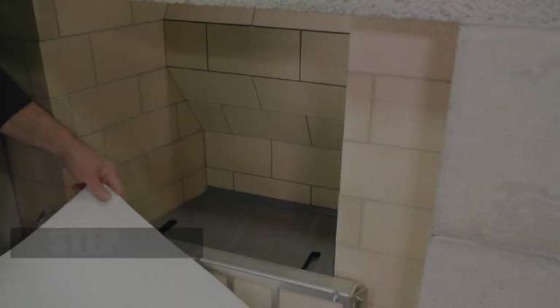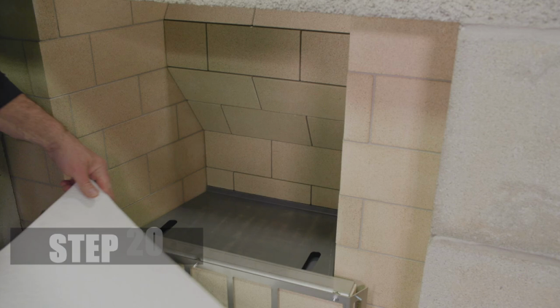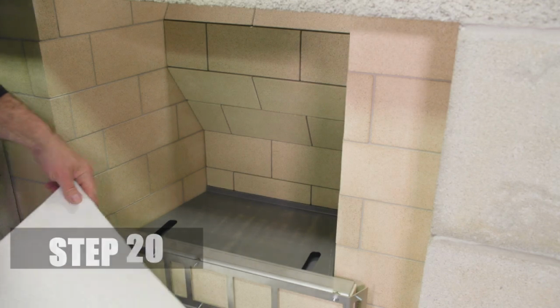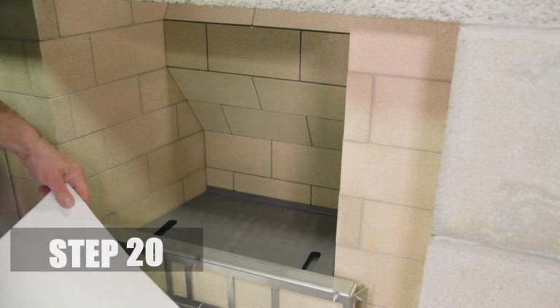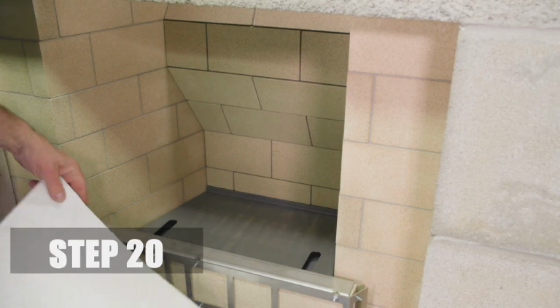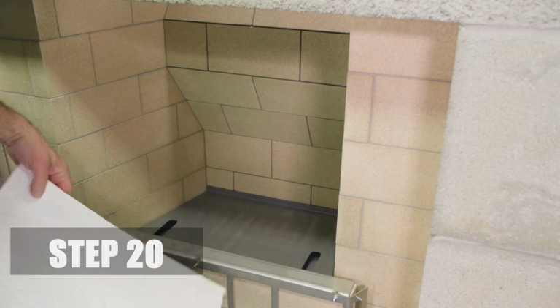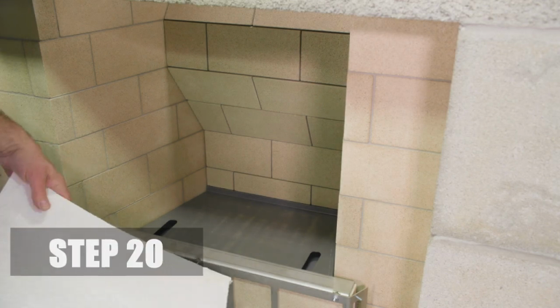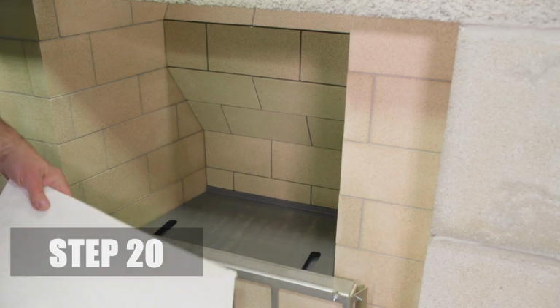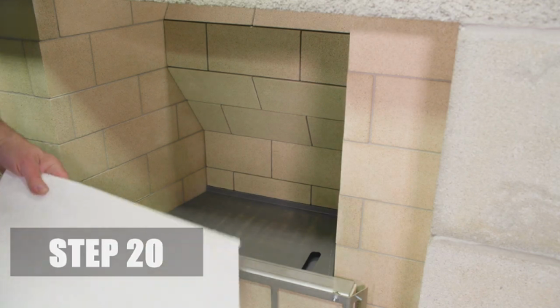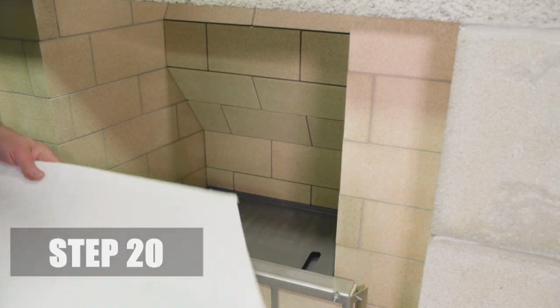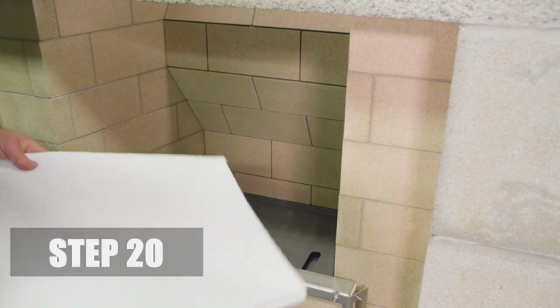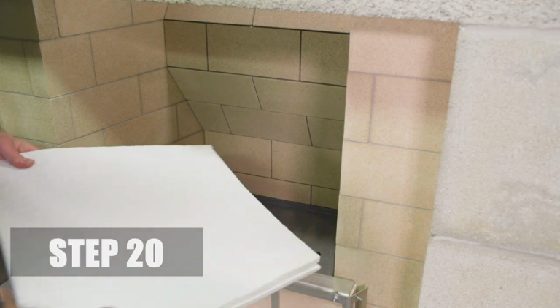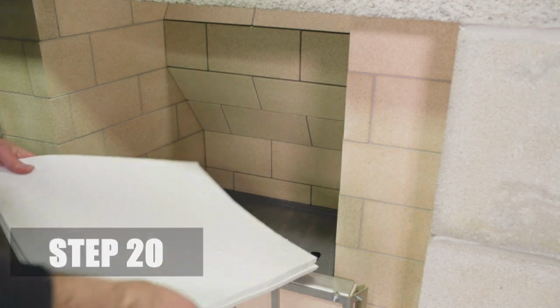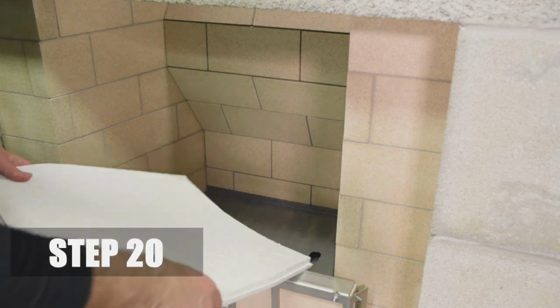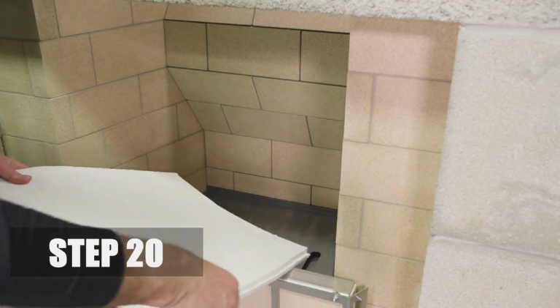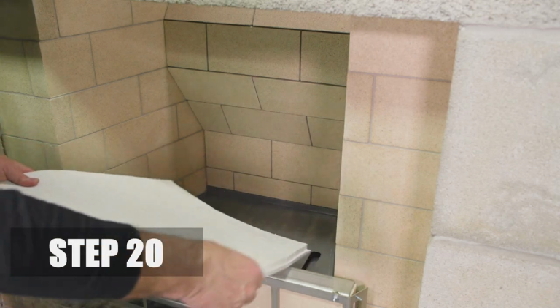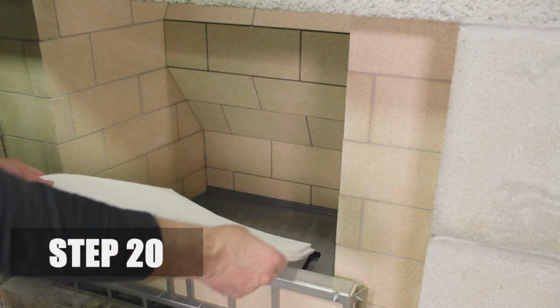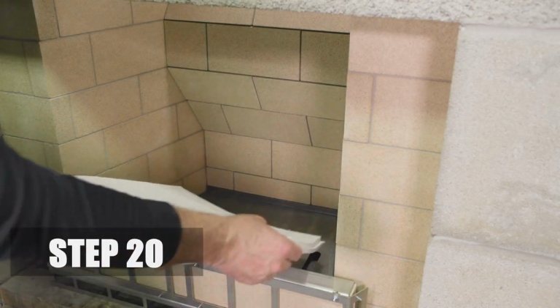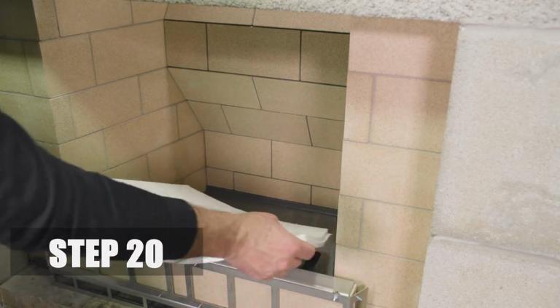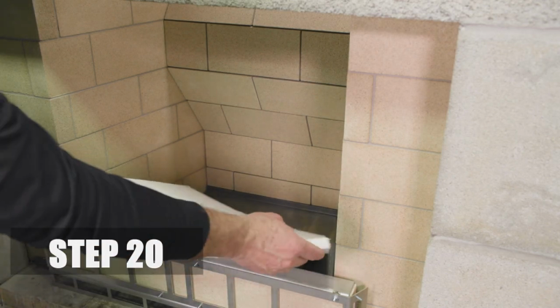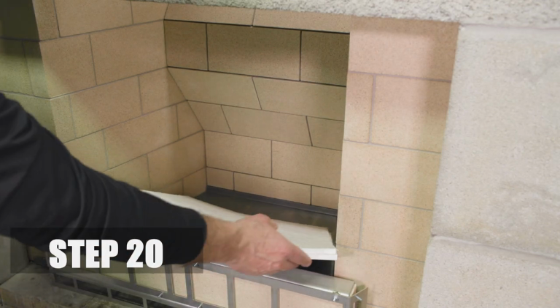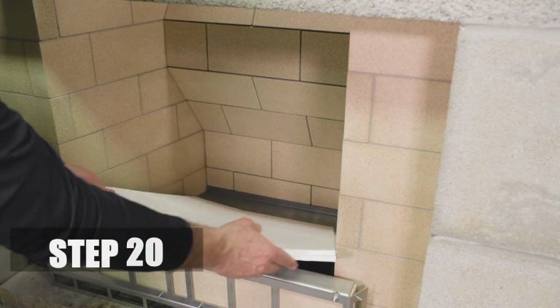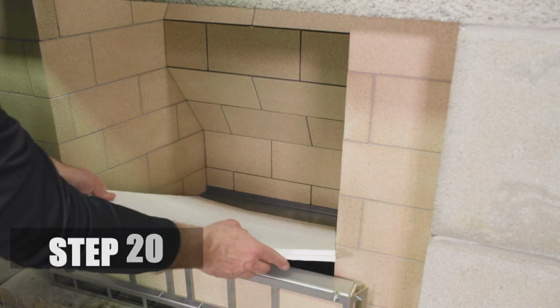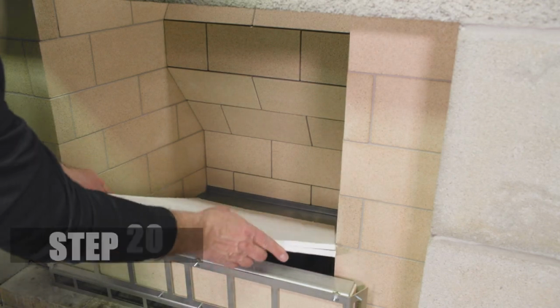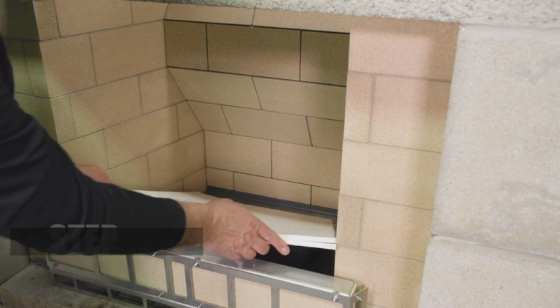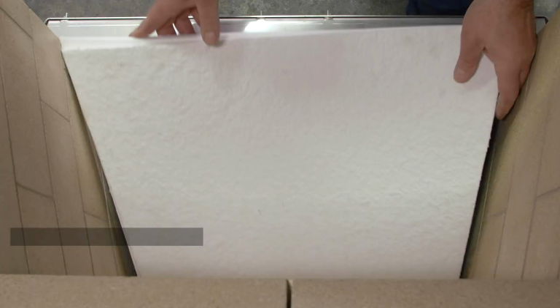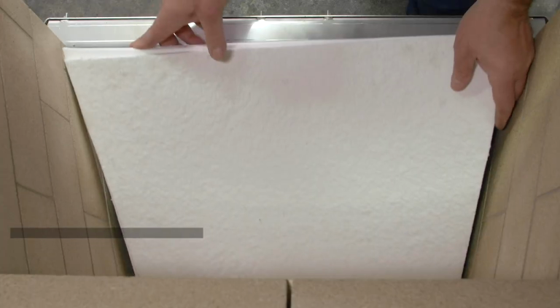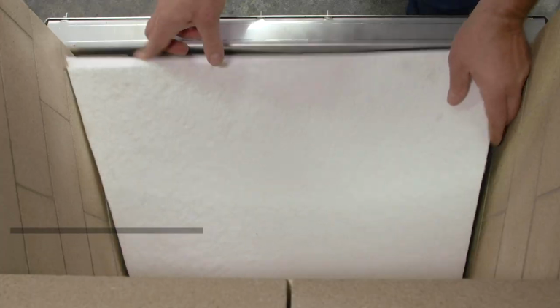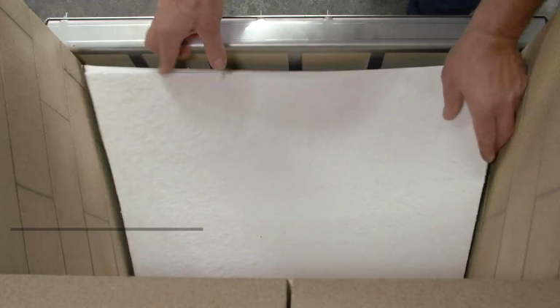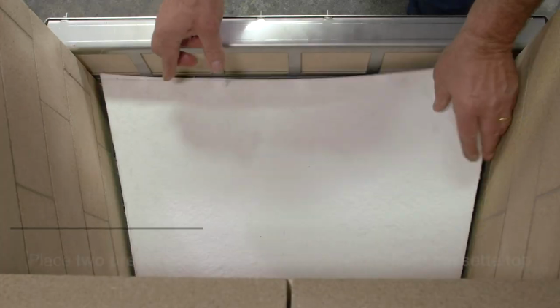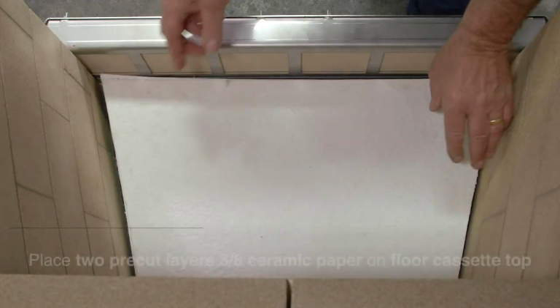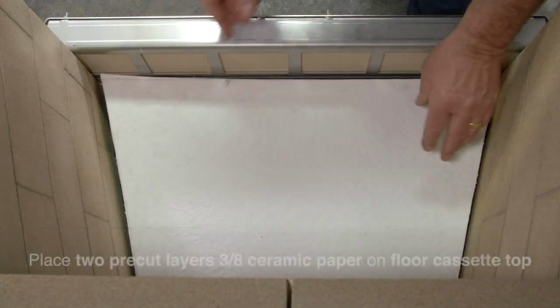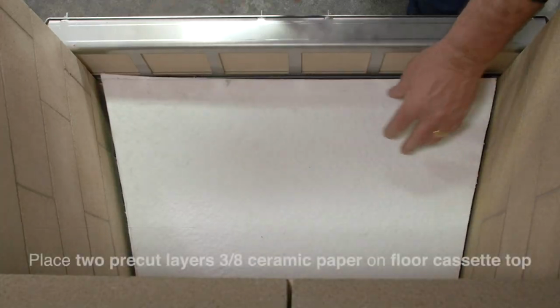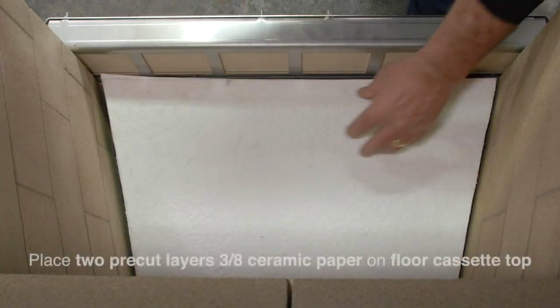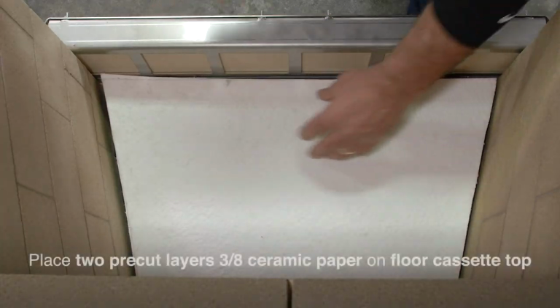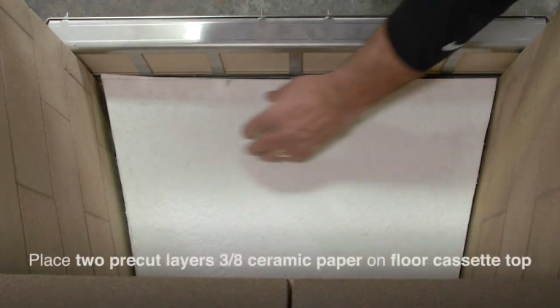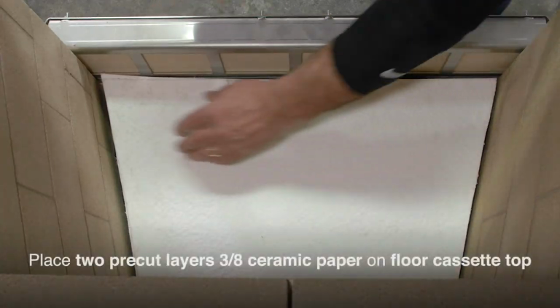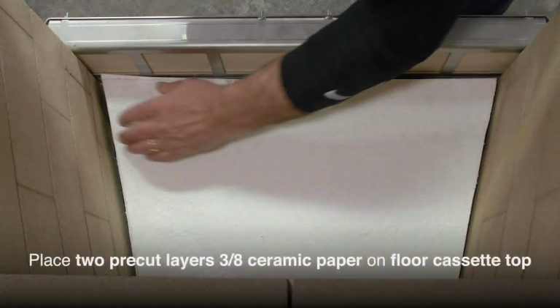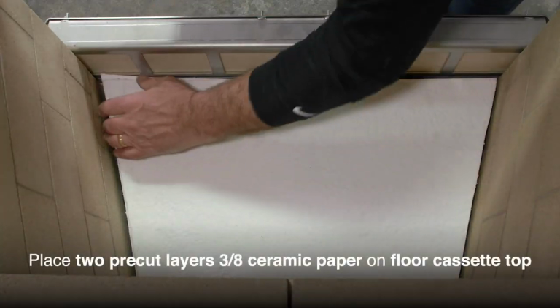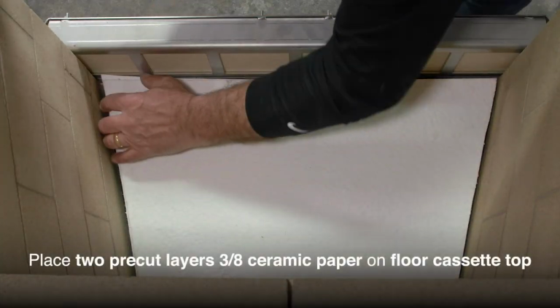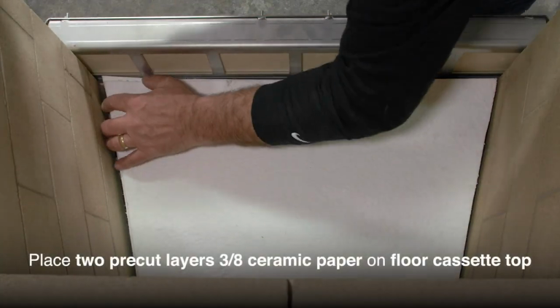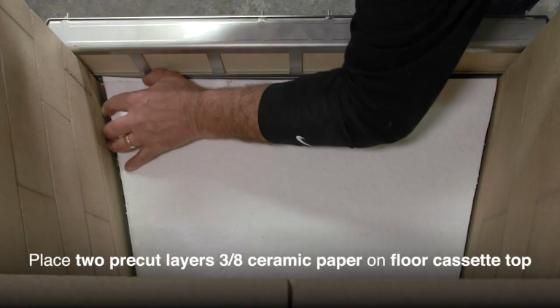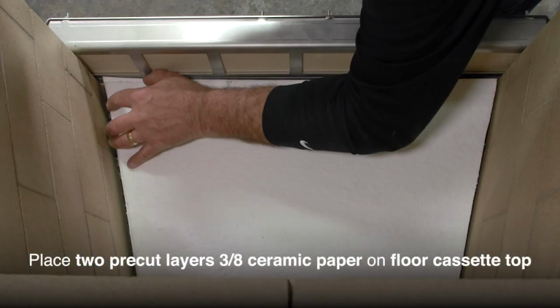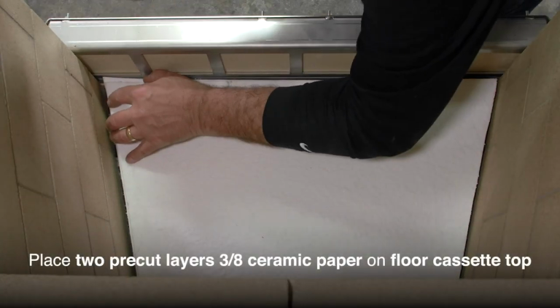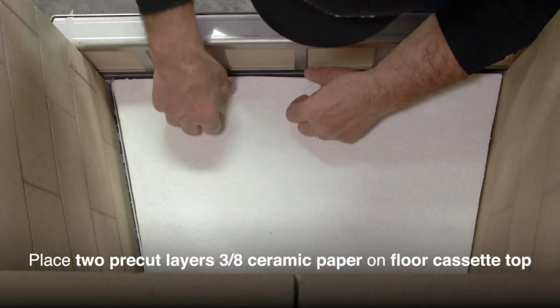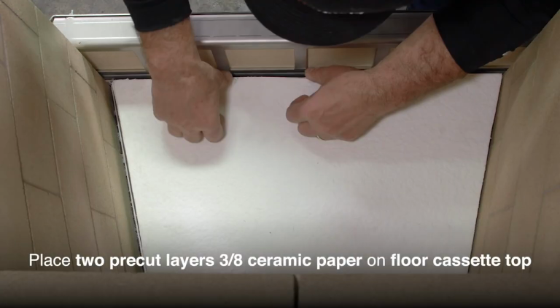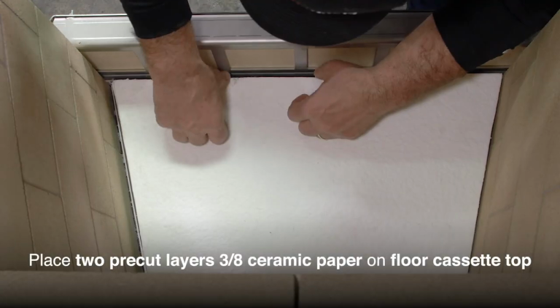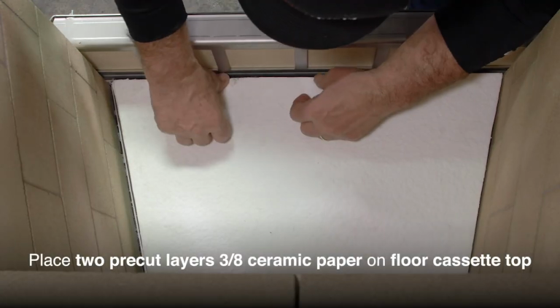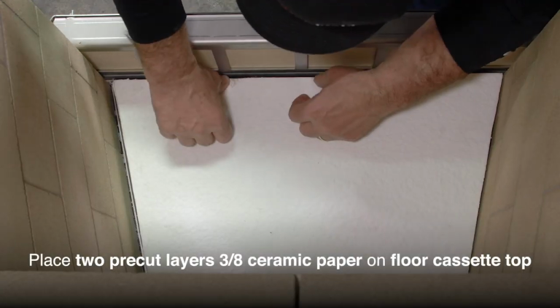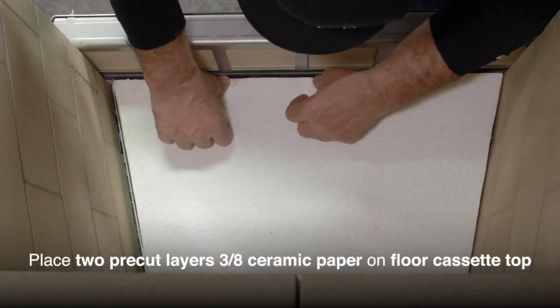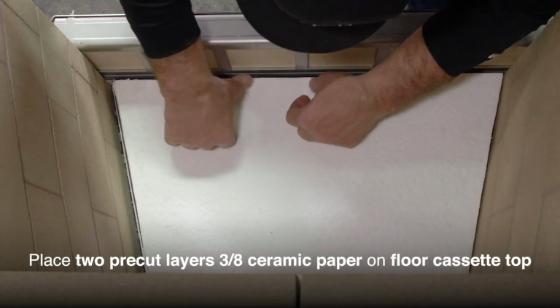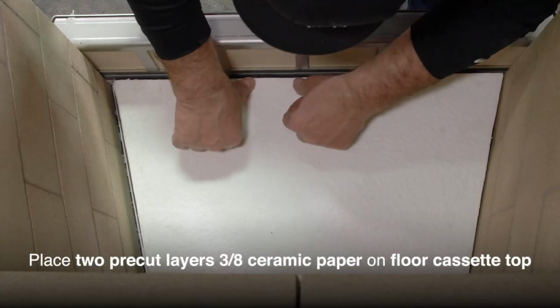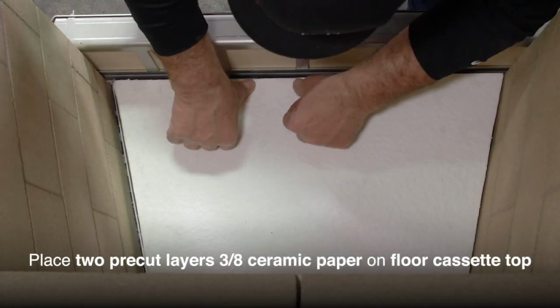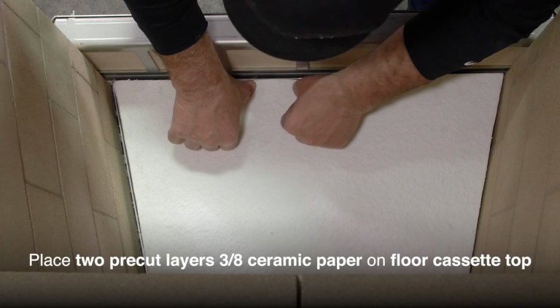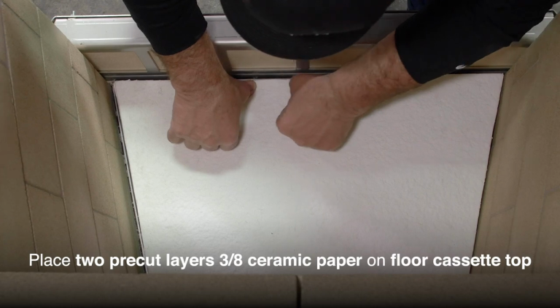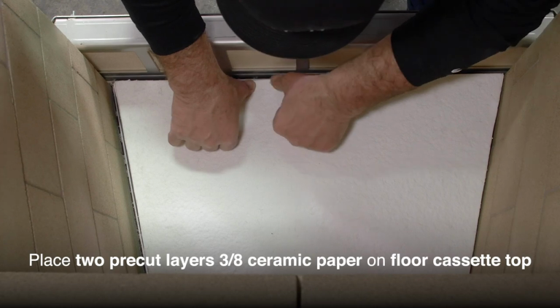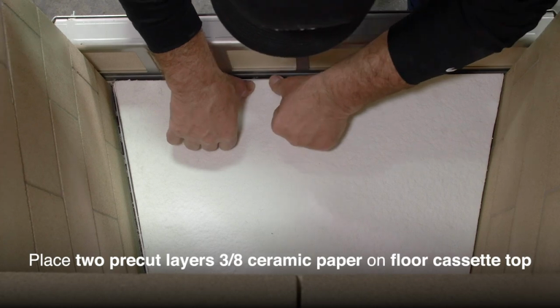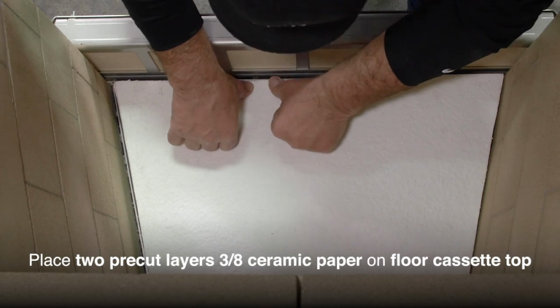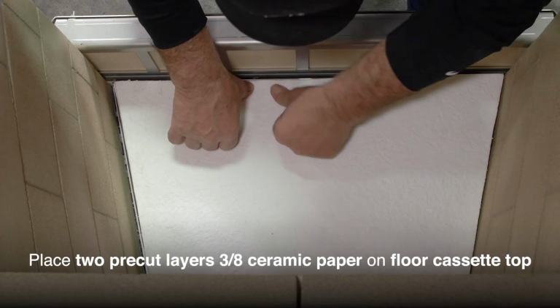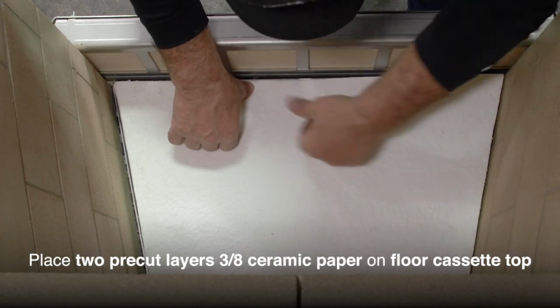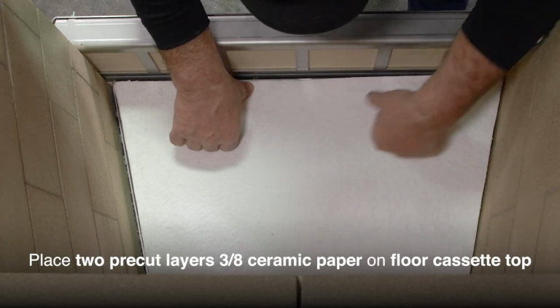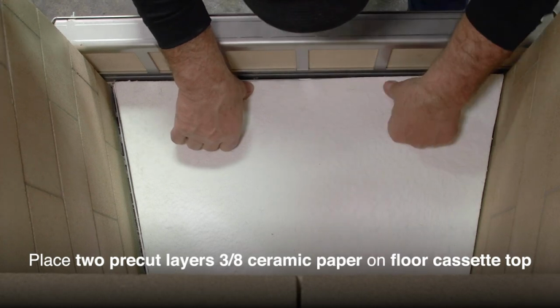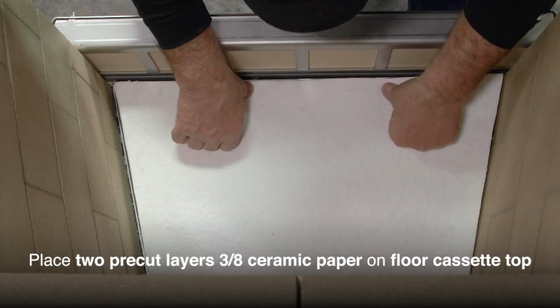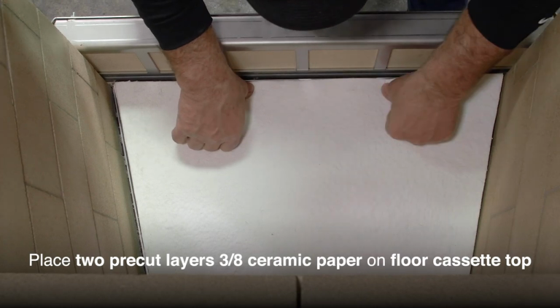Step 20. Place the two pre-cut layers of 3/8 inch ceramic paper over the top of the cassette.